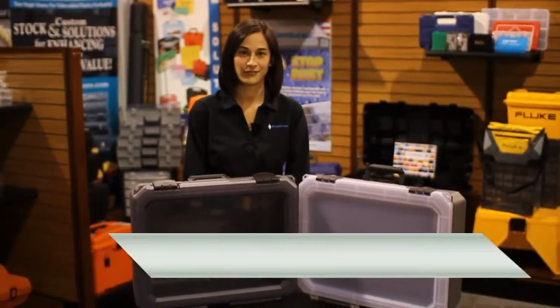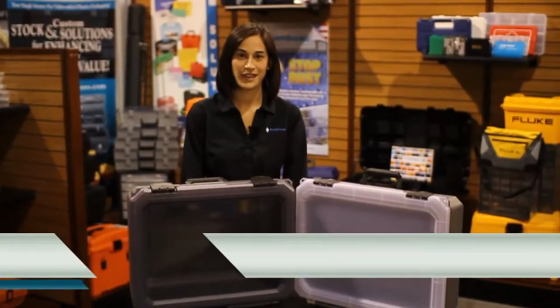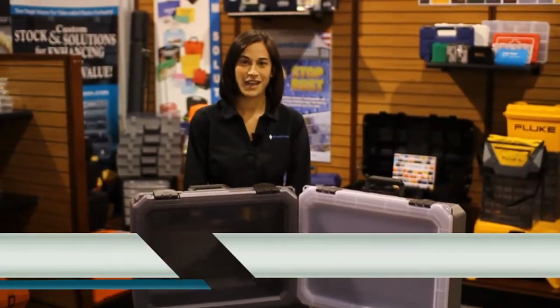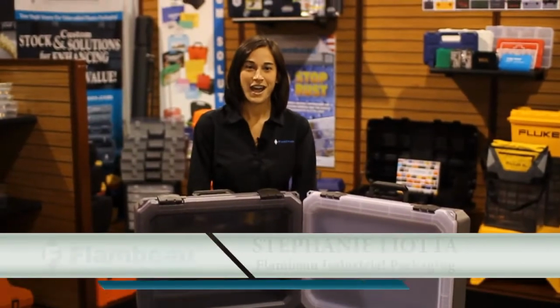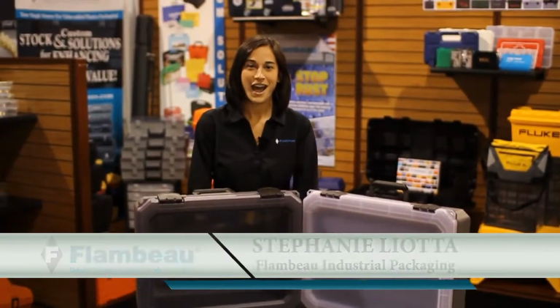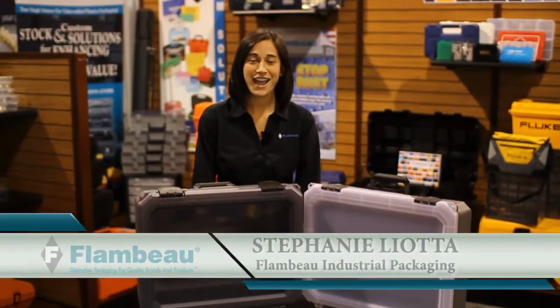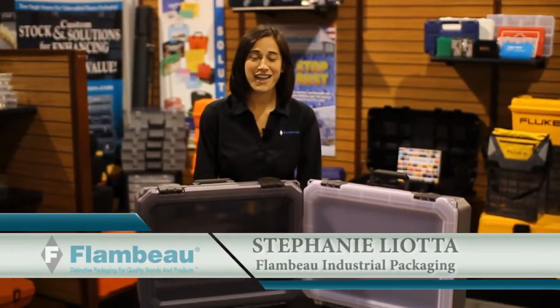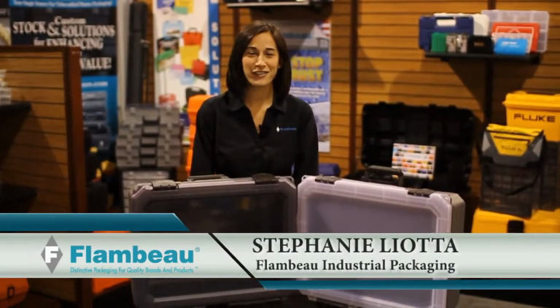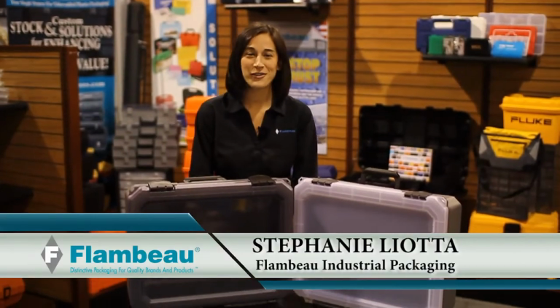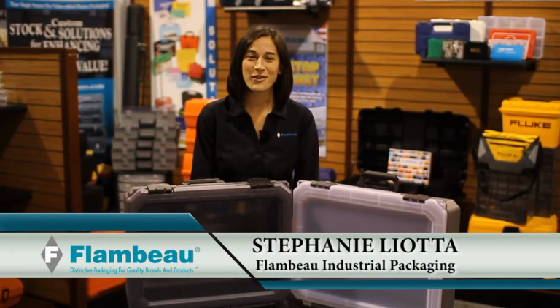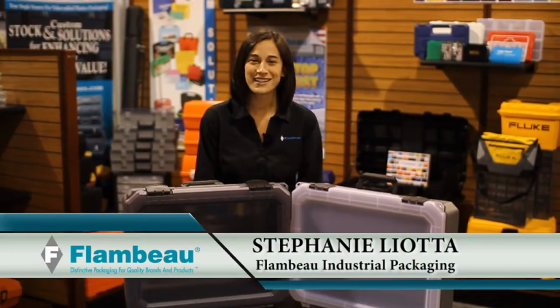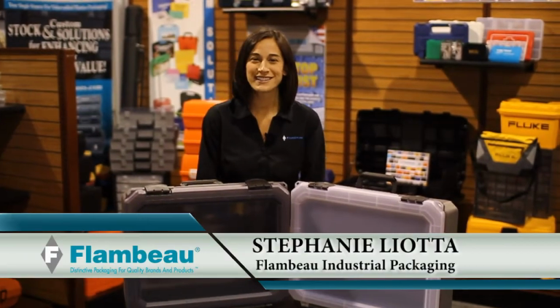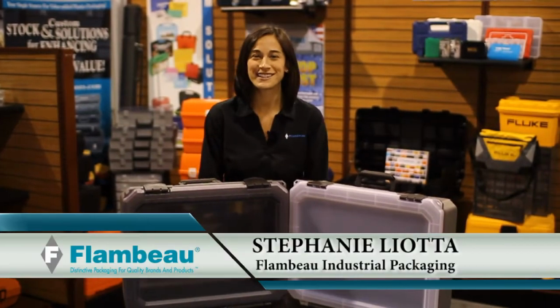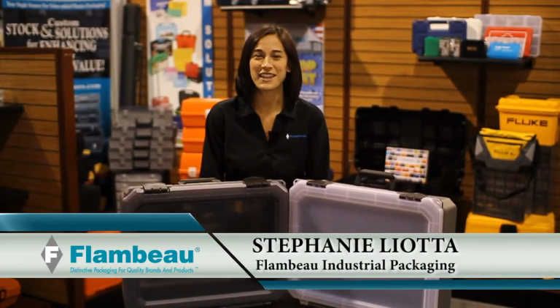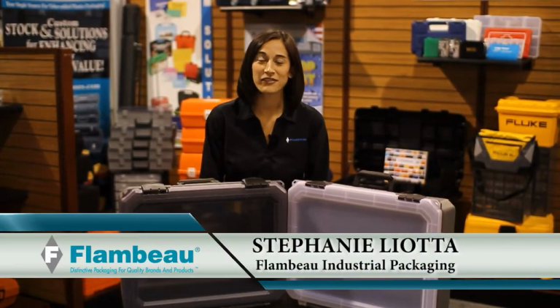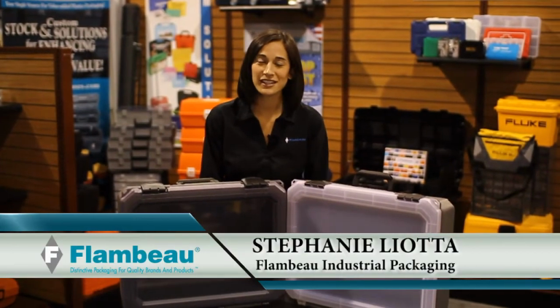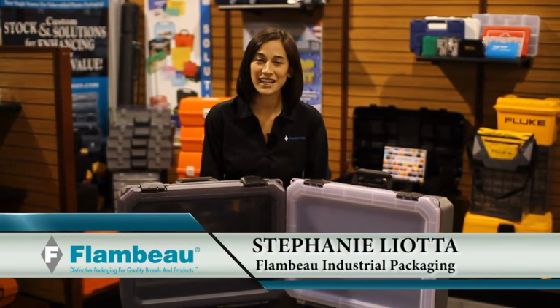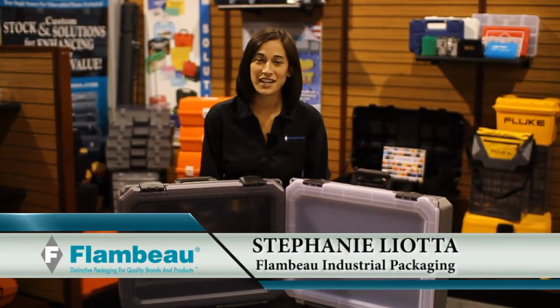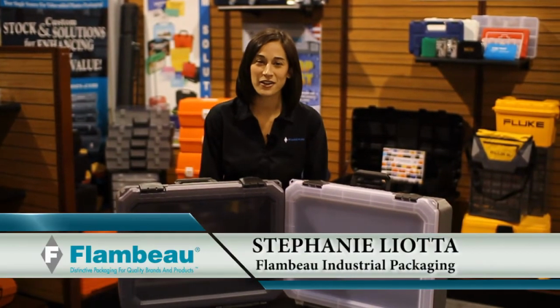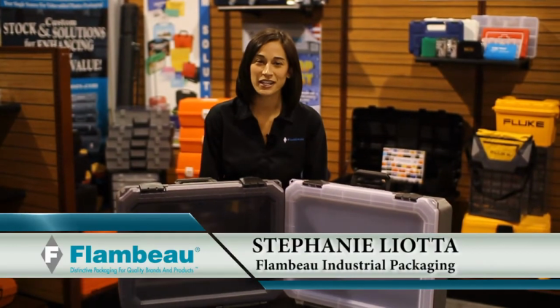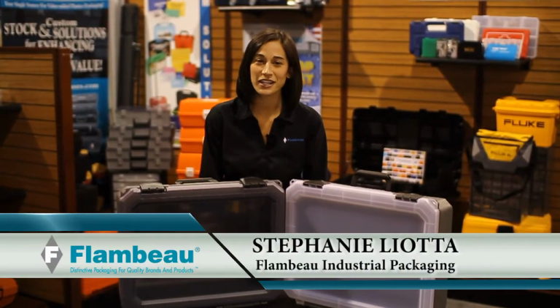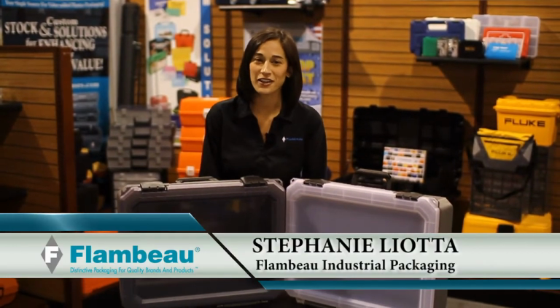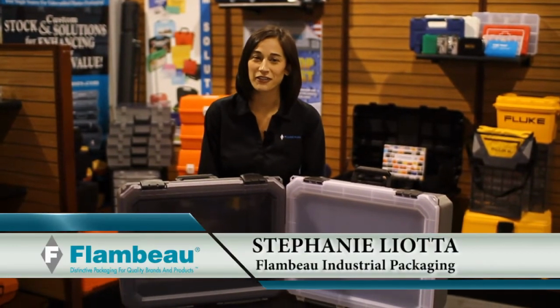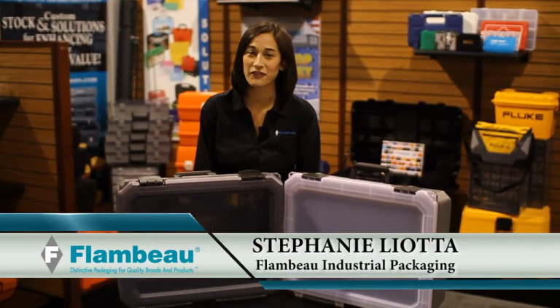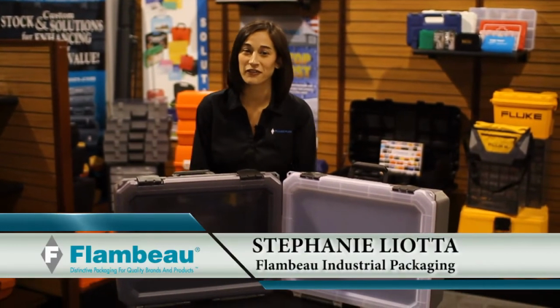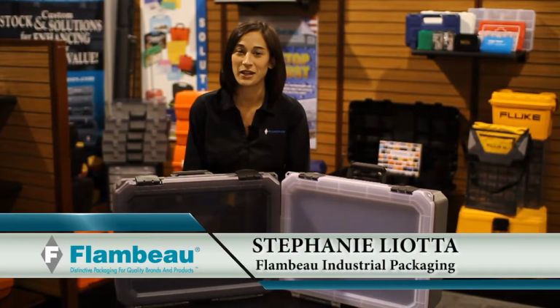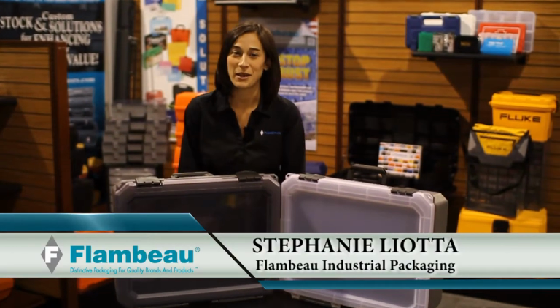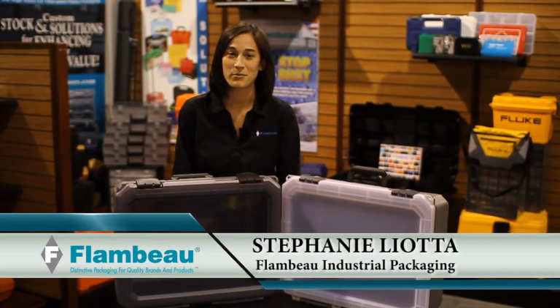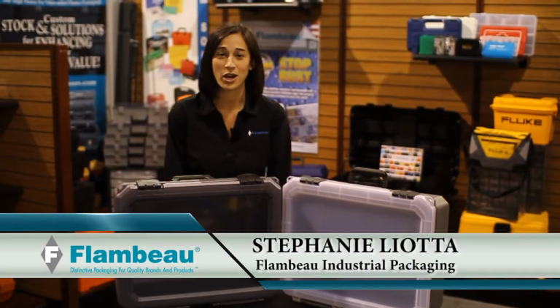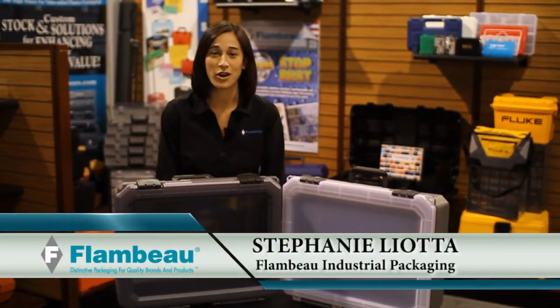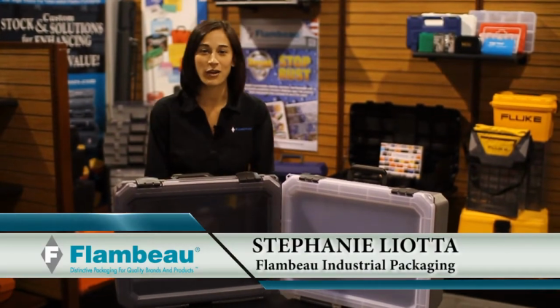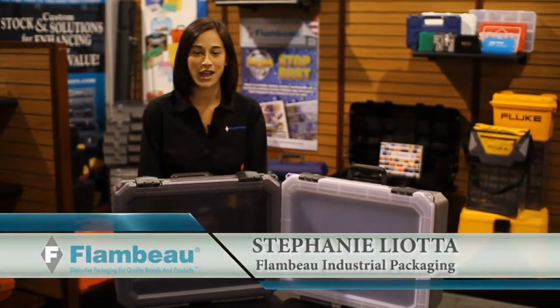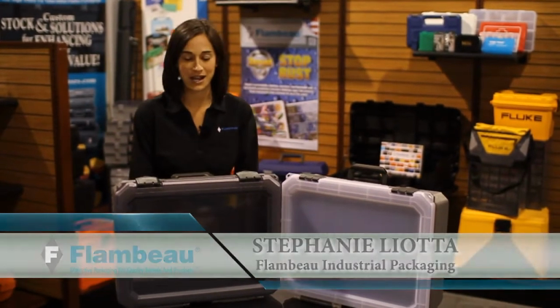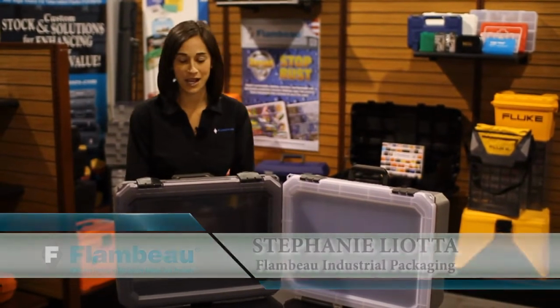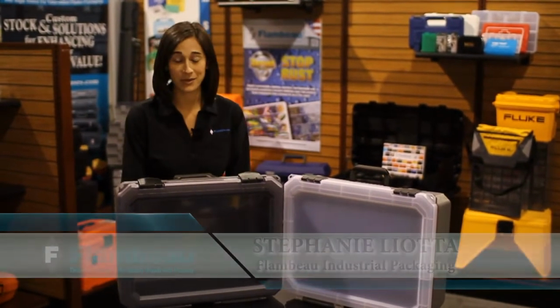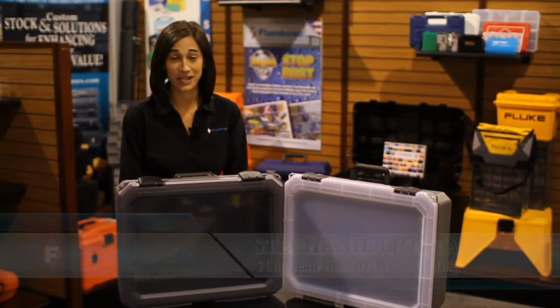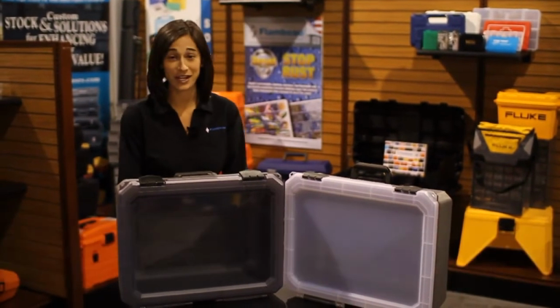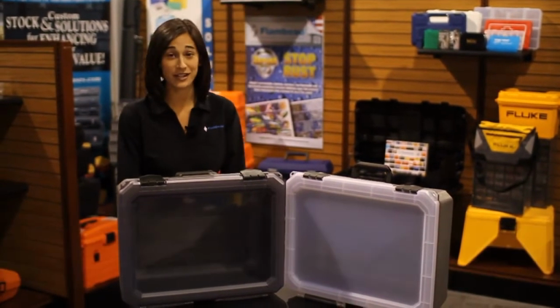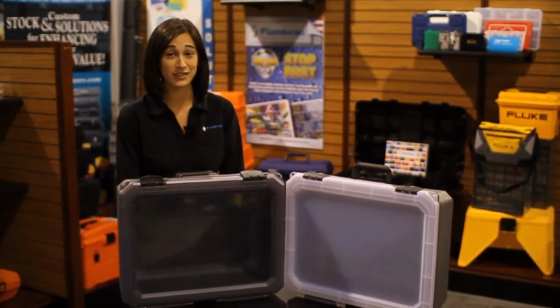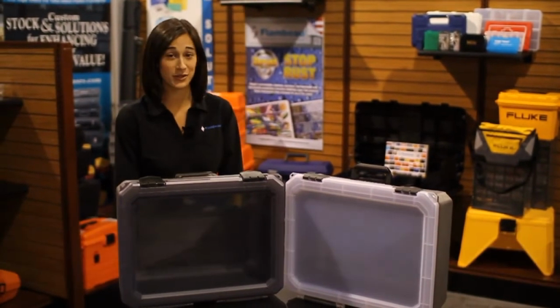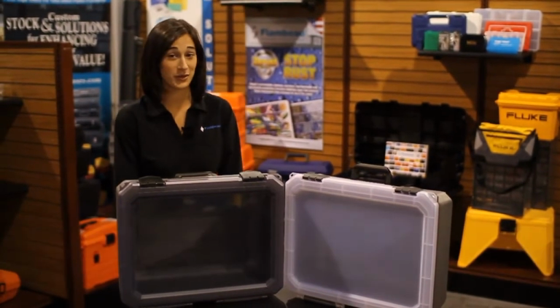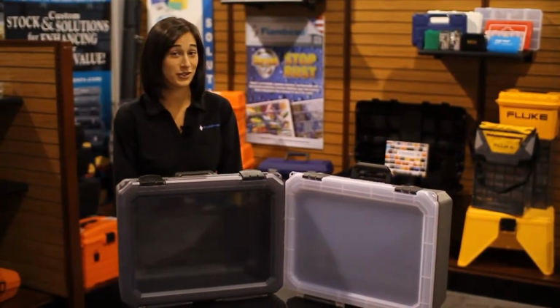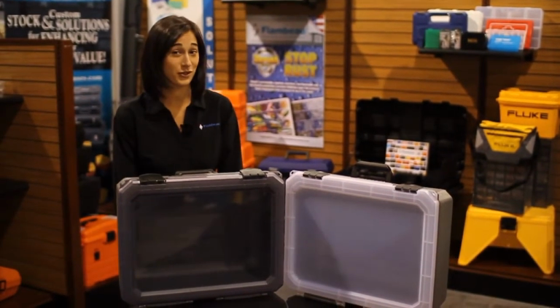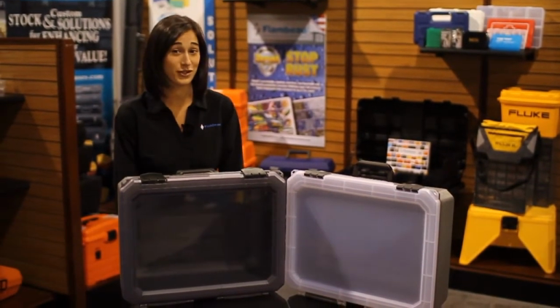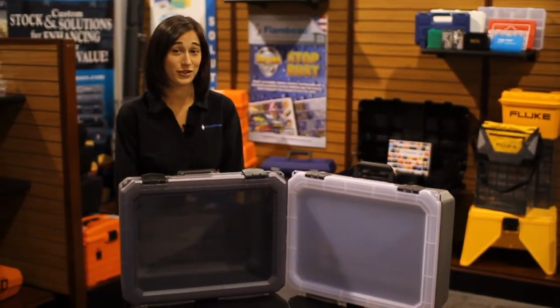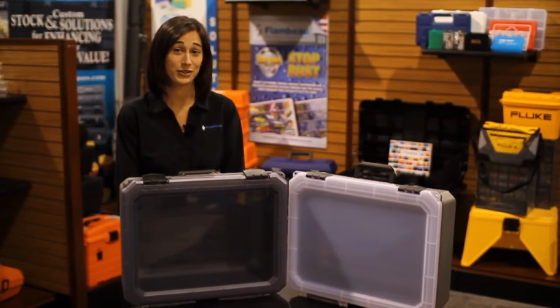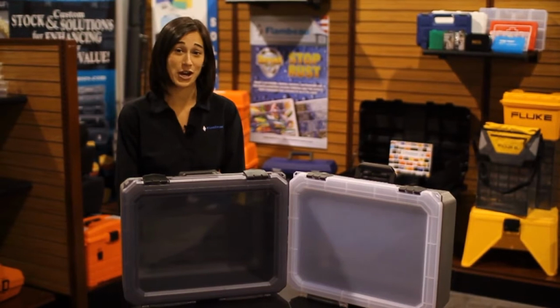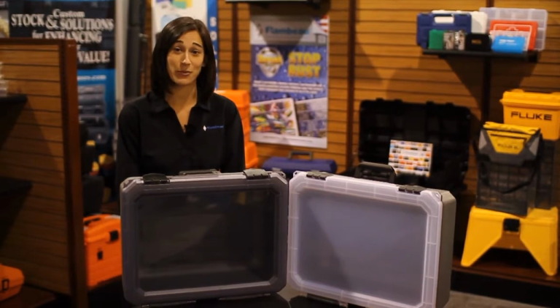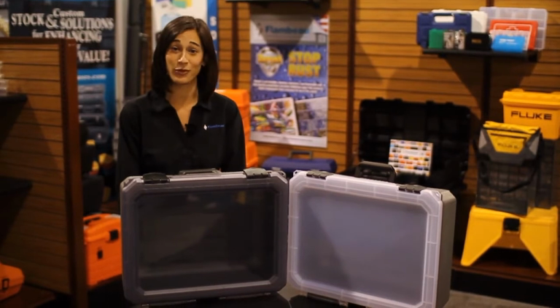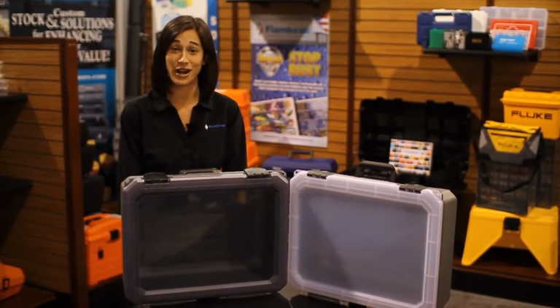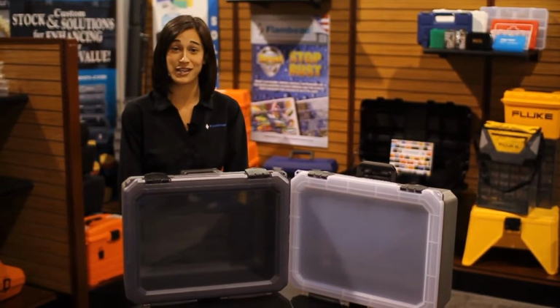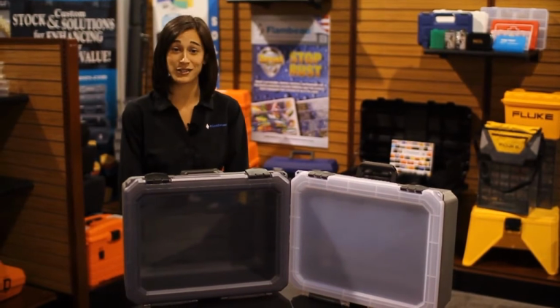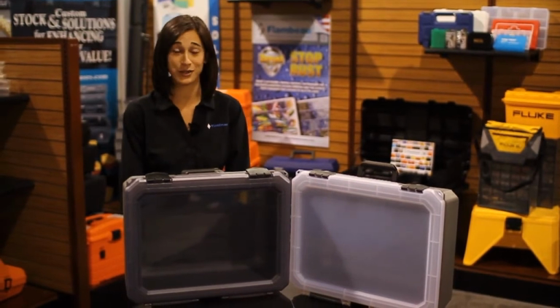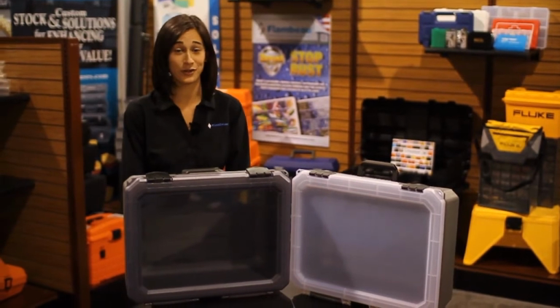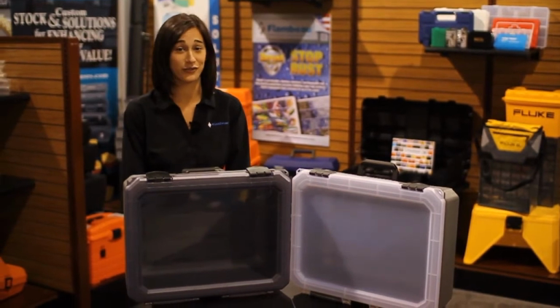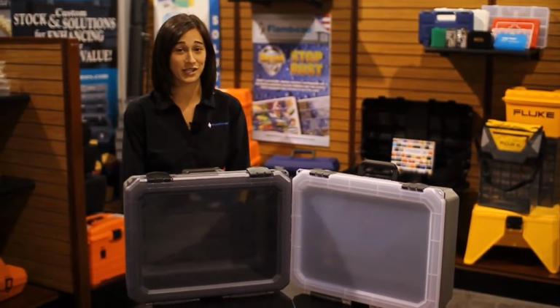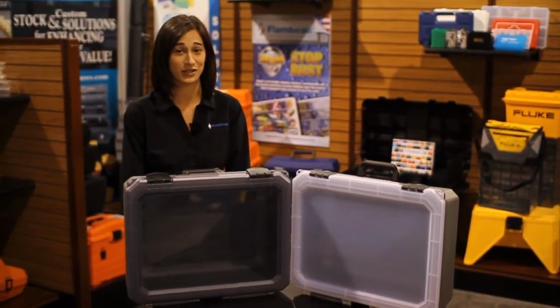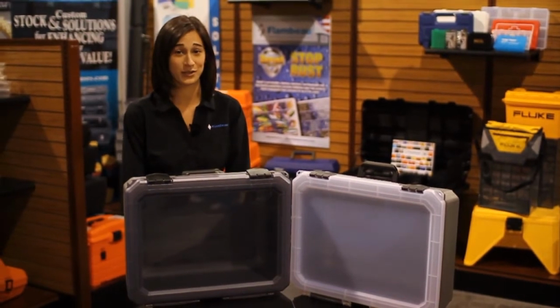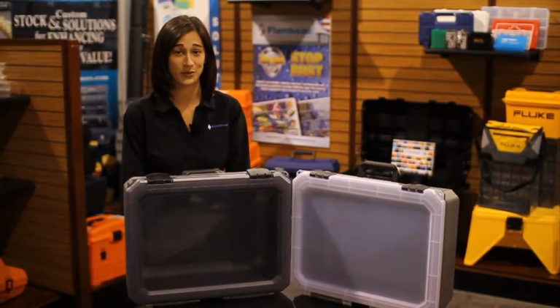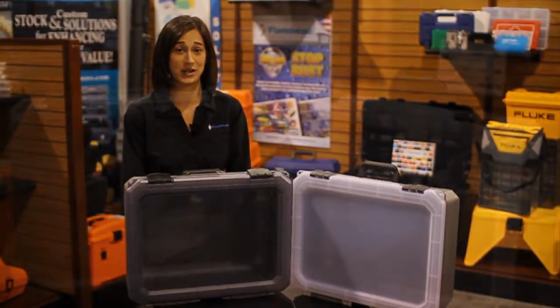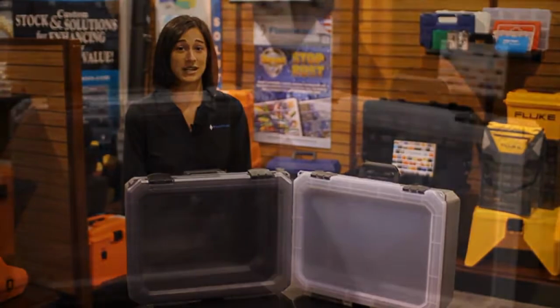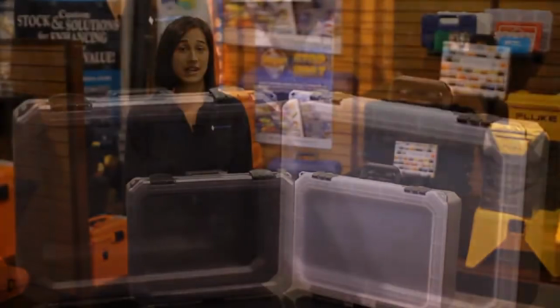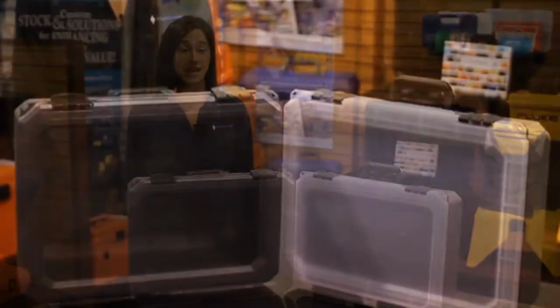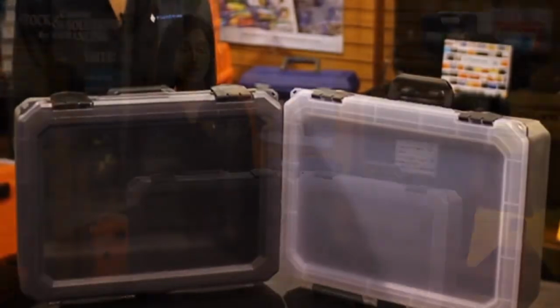Hi everyone, Stephanie Liotta here from Flambeau, and I'm here to introduce our brand new Vision 20 case.